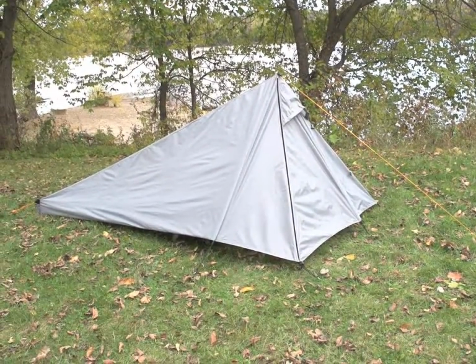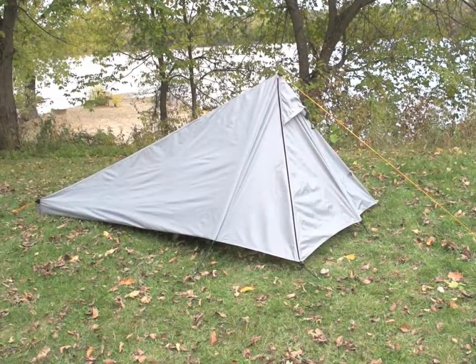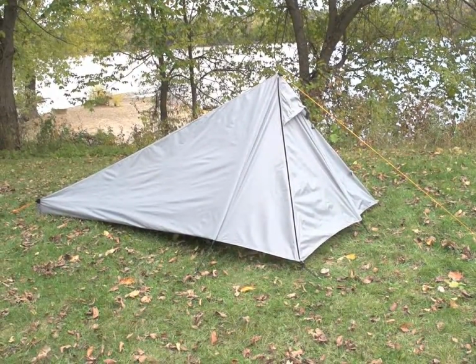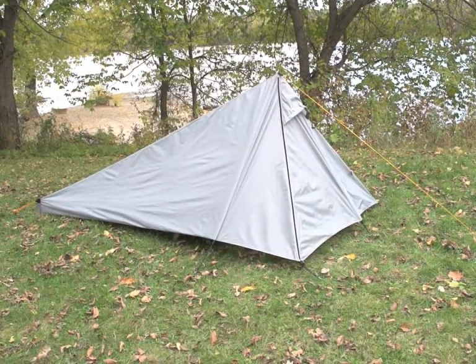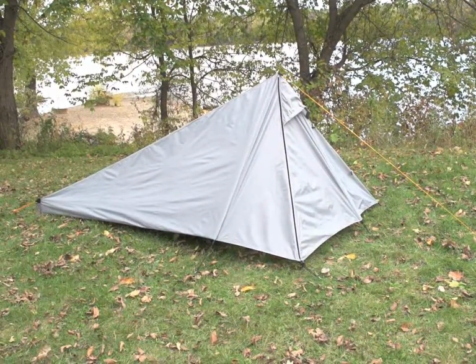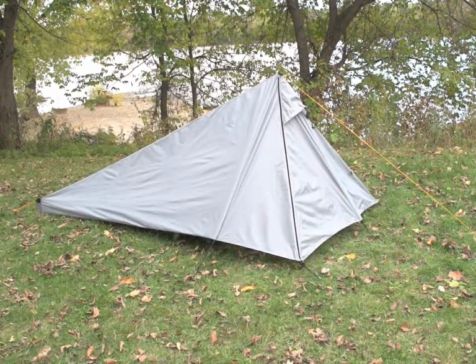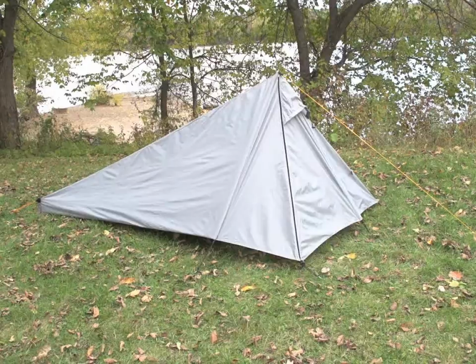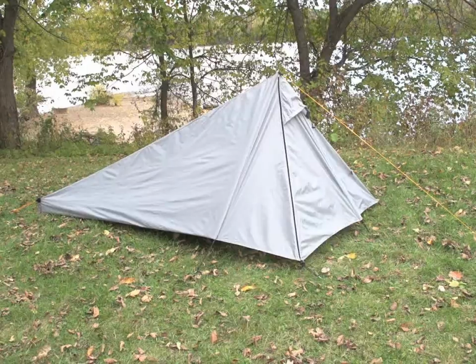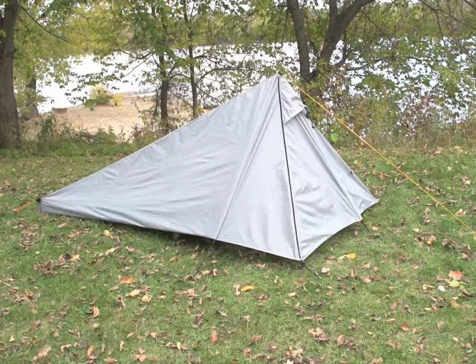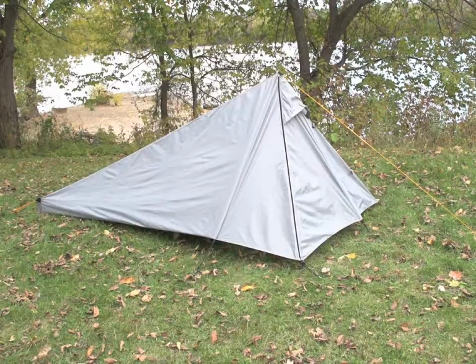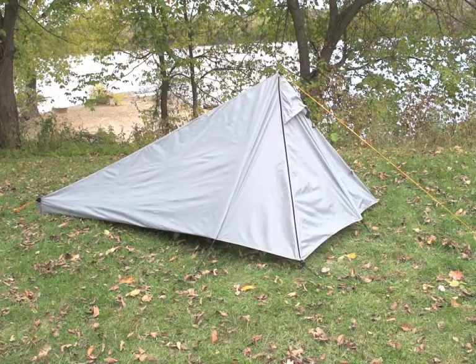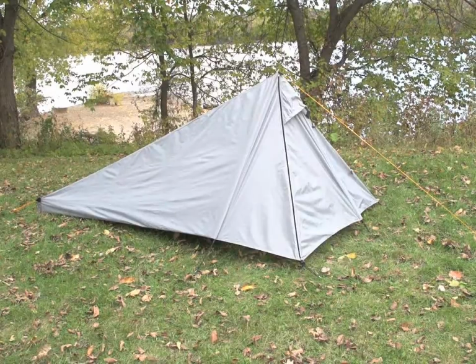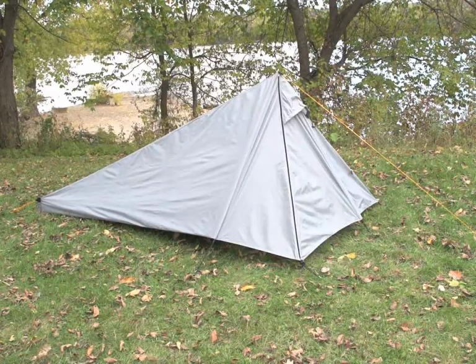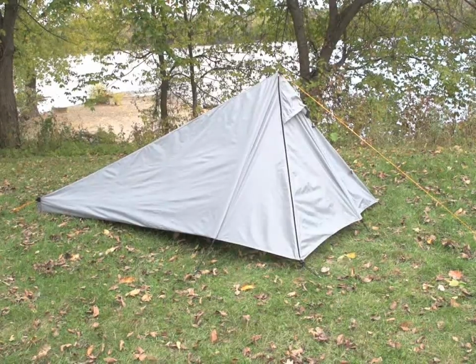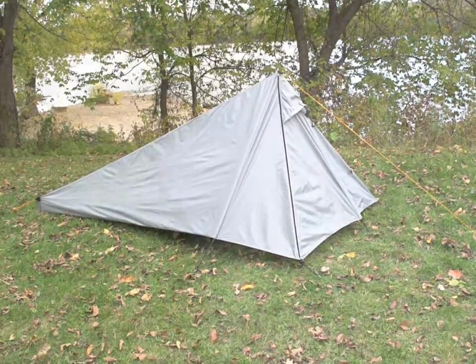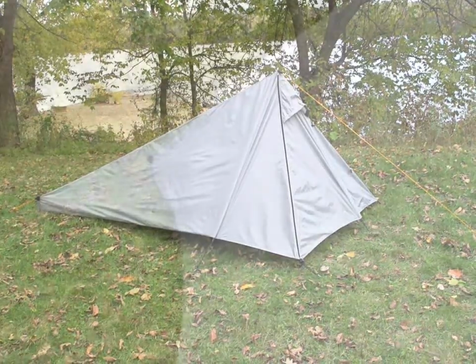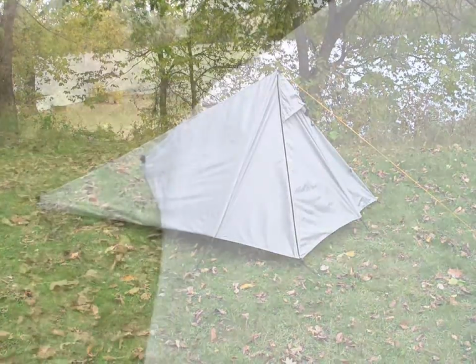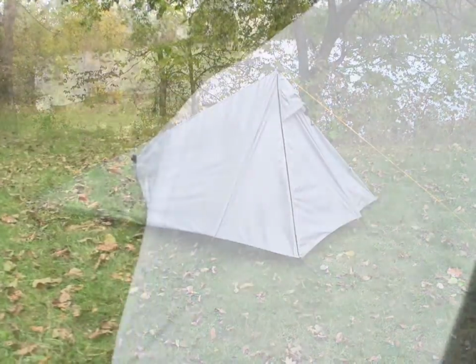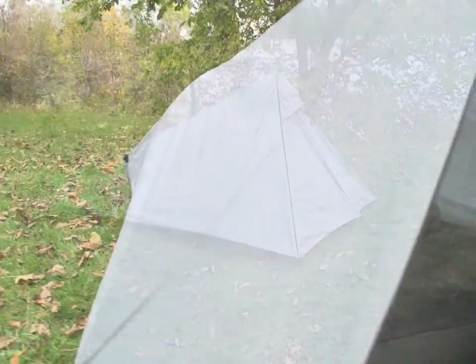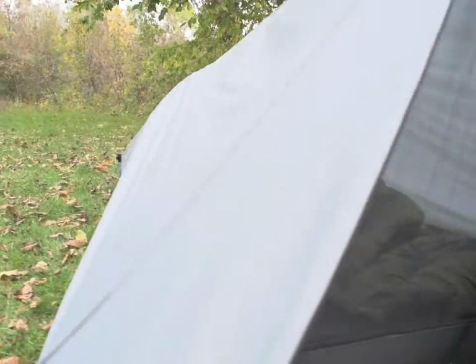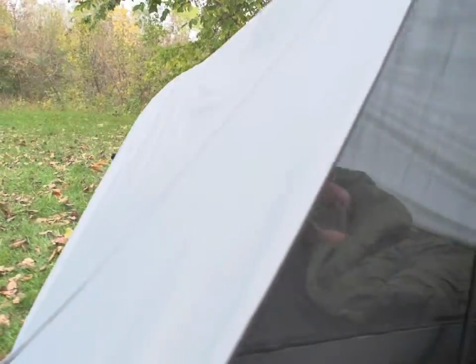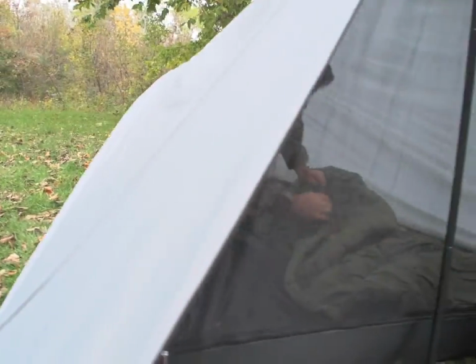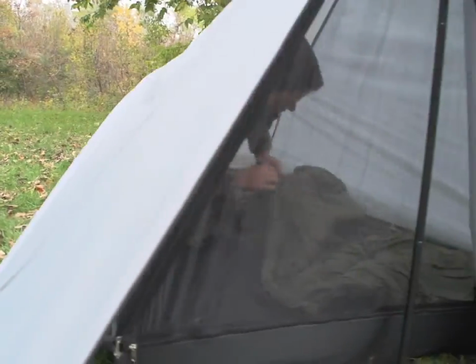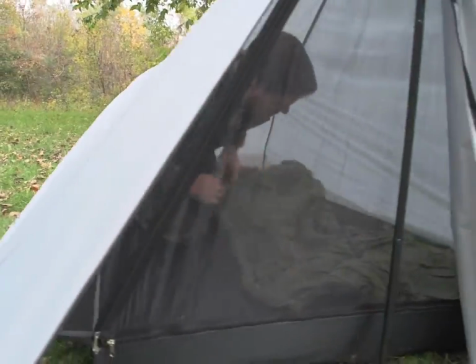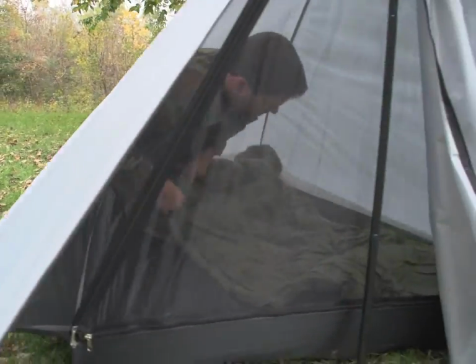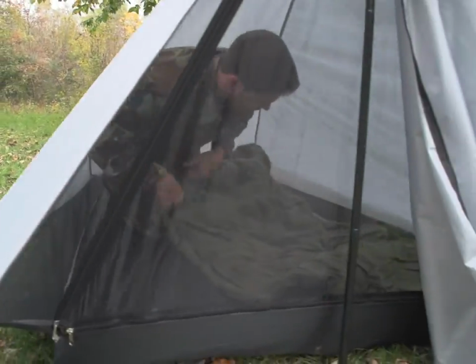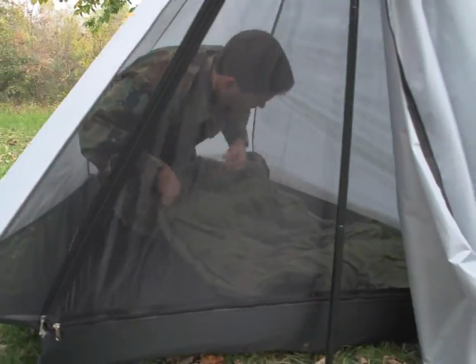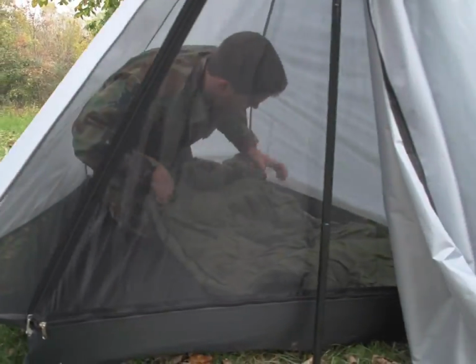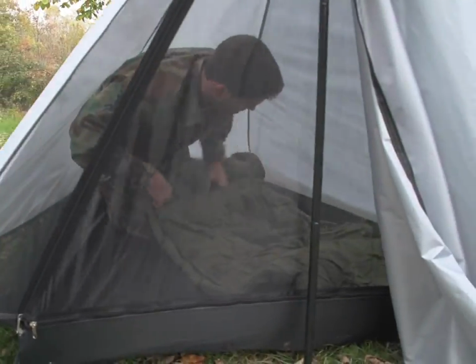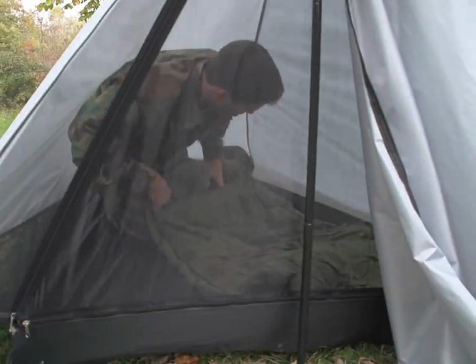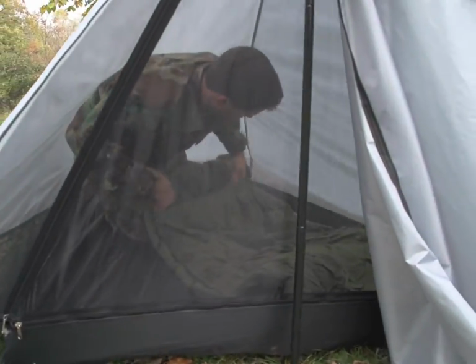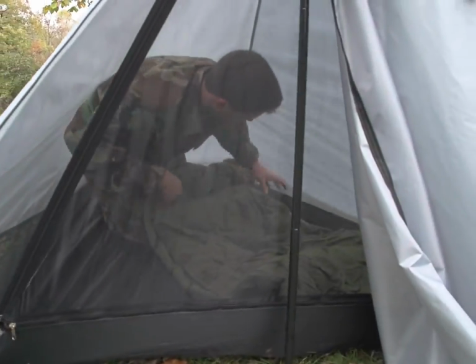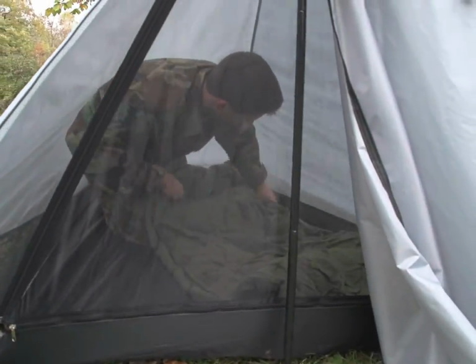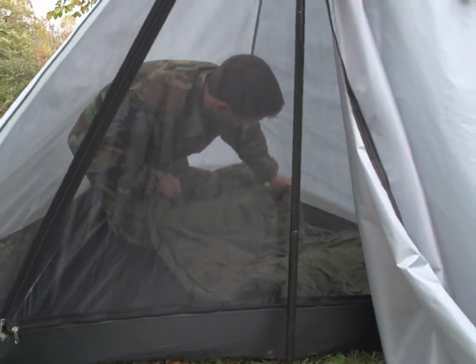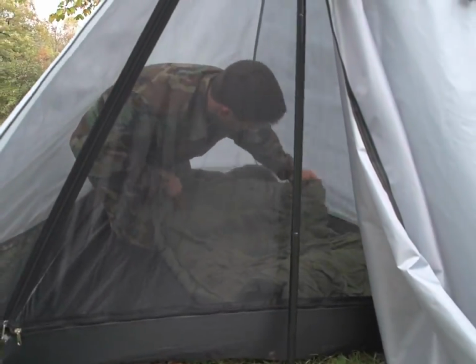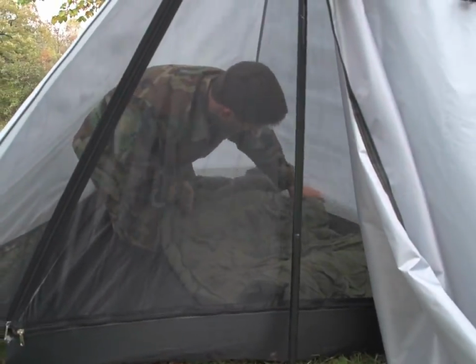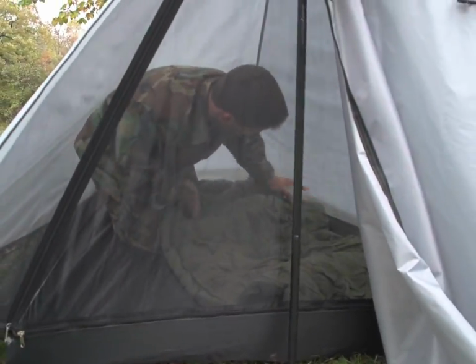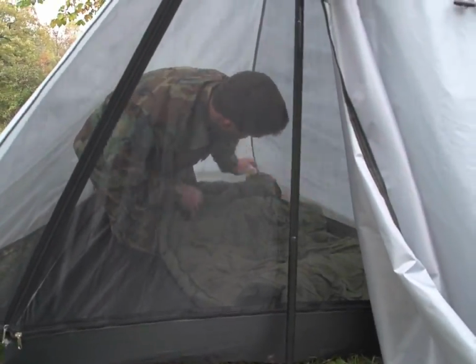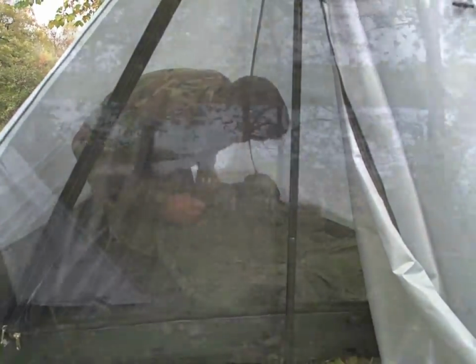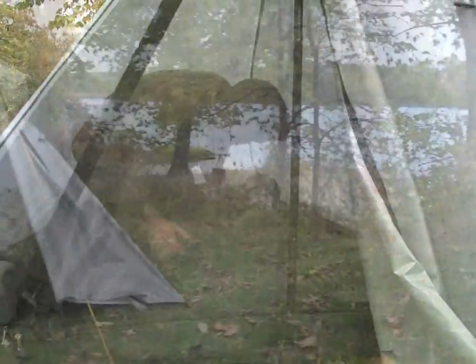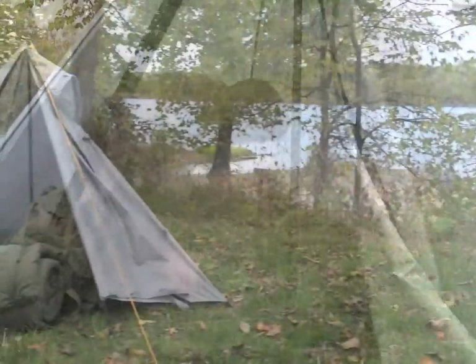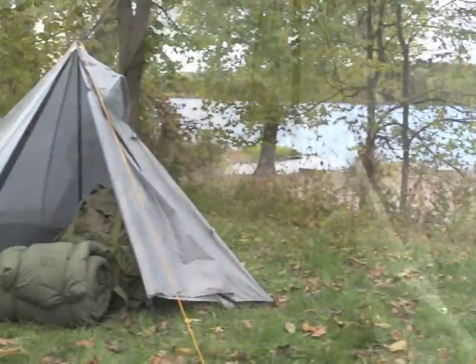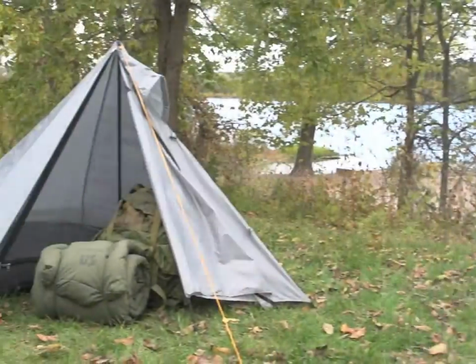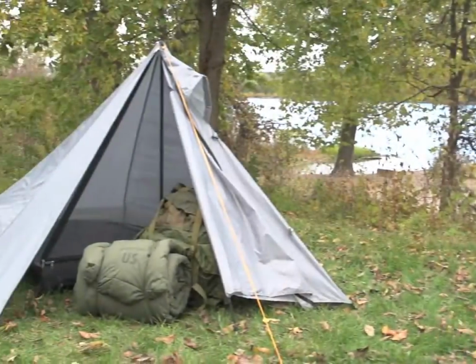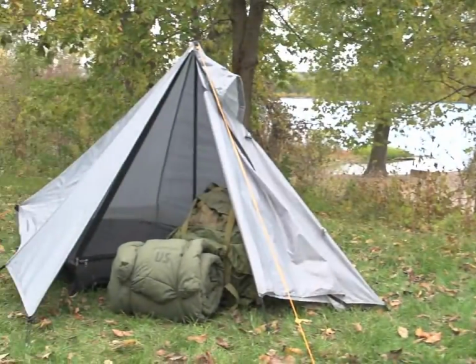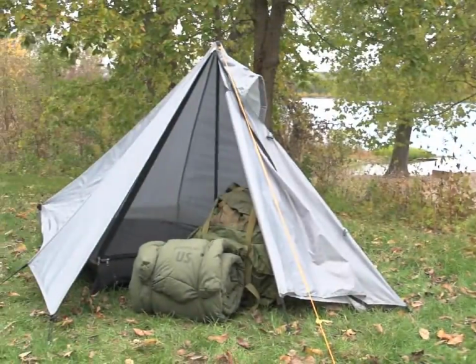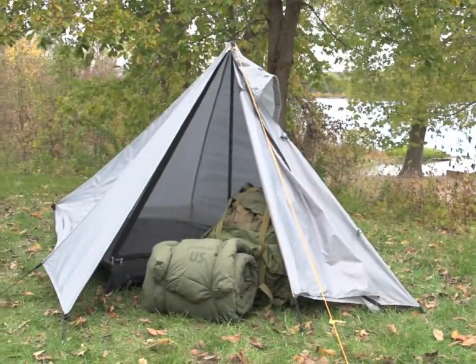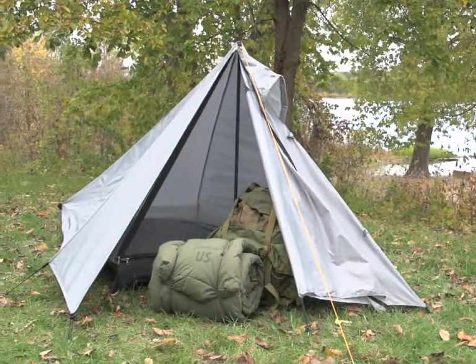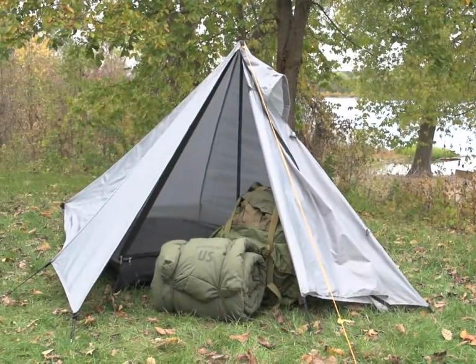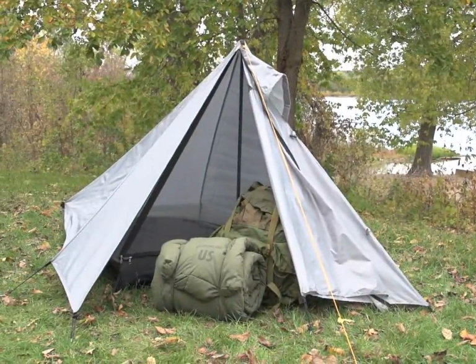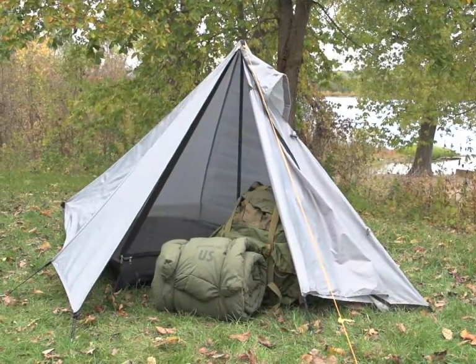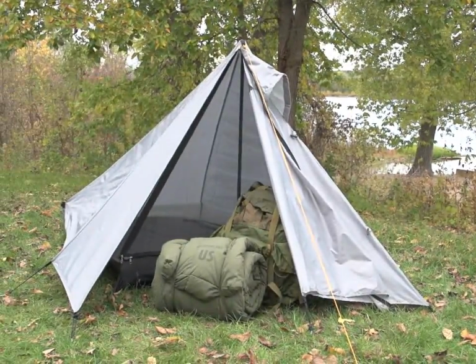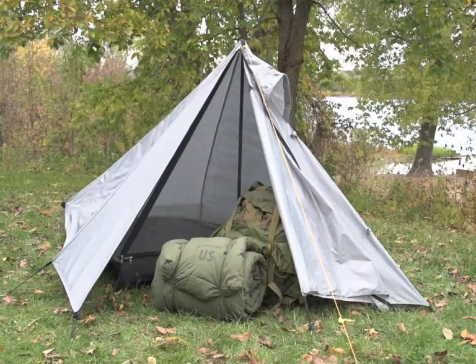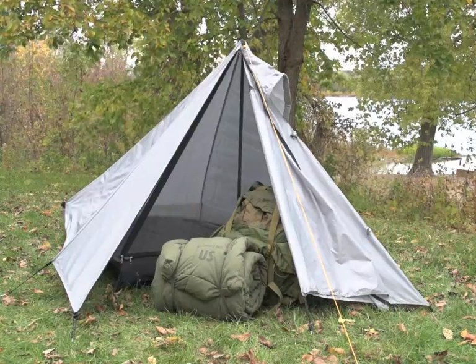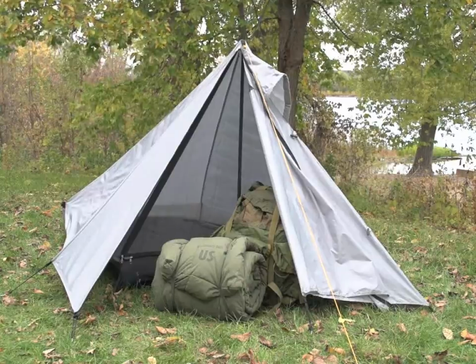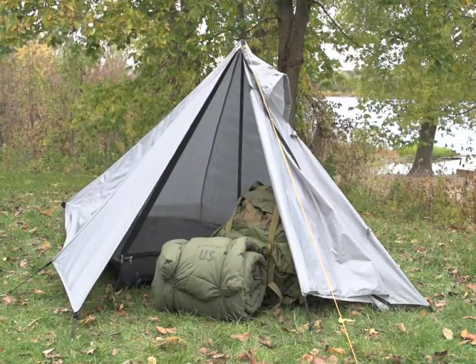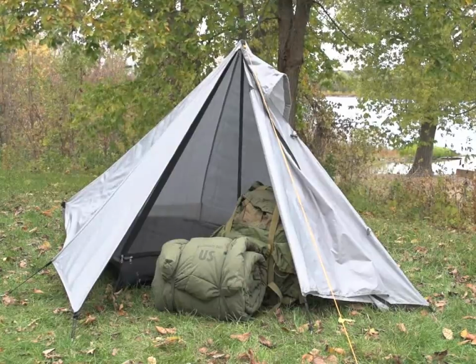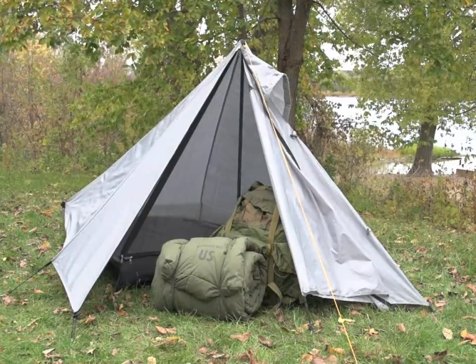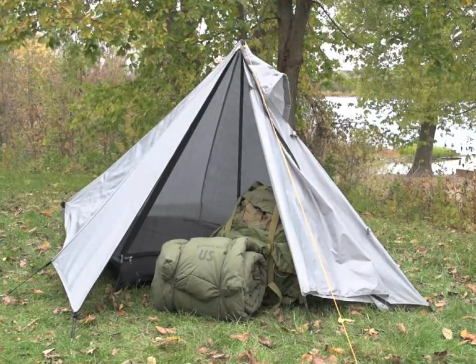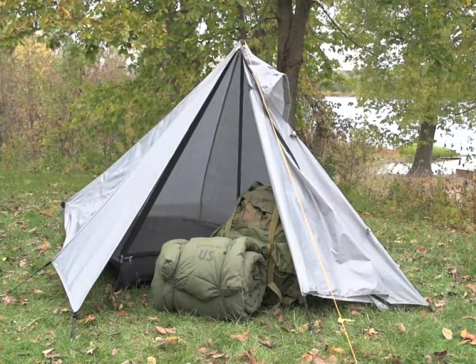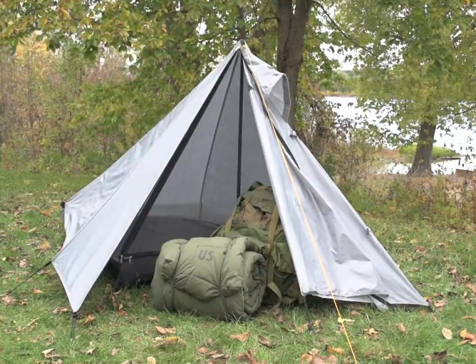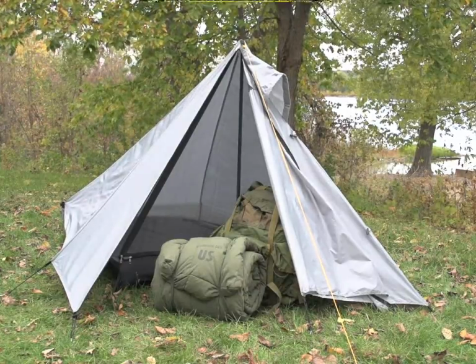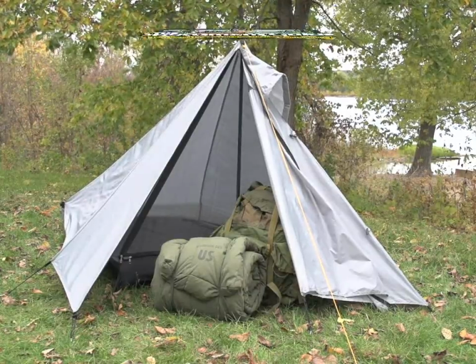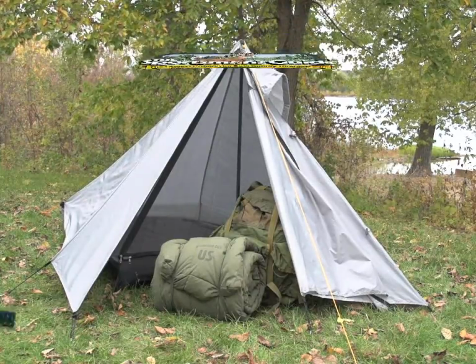Don't go unless you've got this HQ issue backpacking tent. Send out a signal and order yours today.